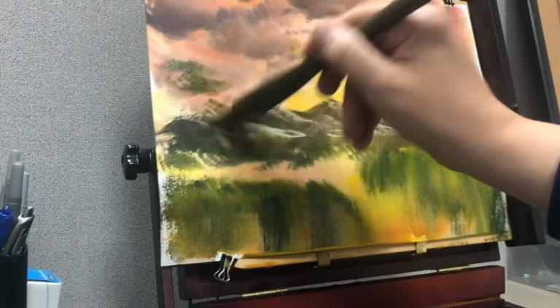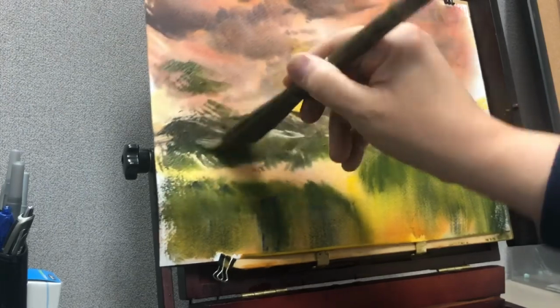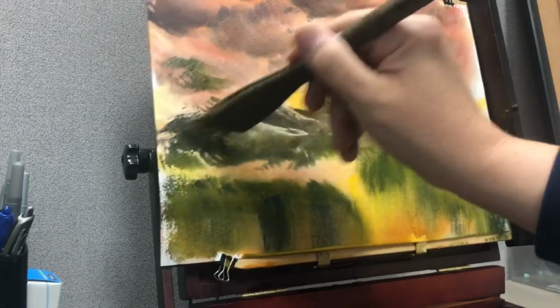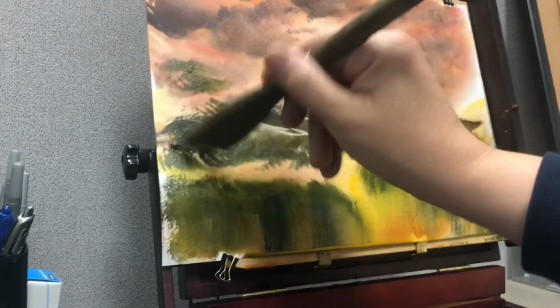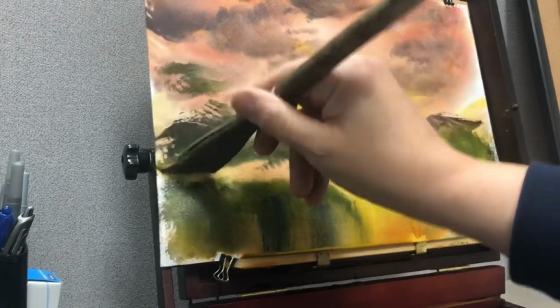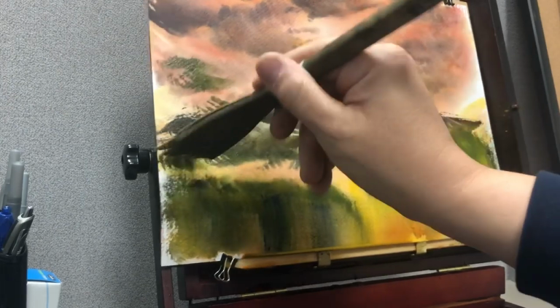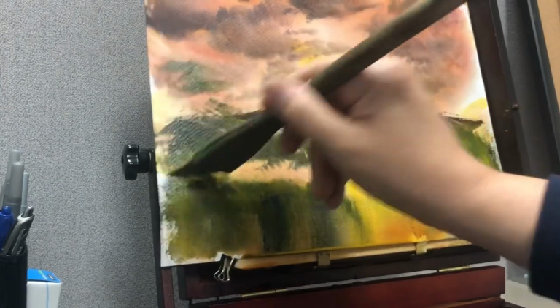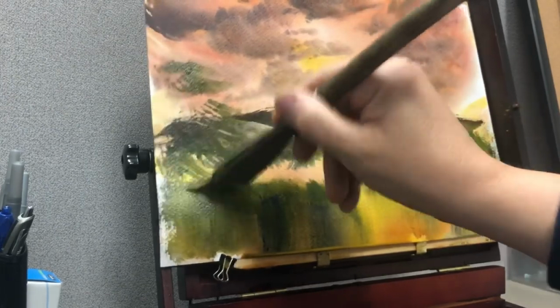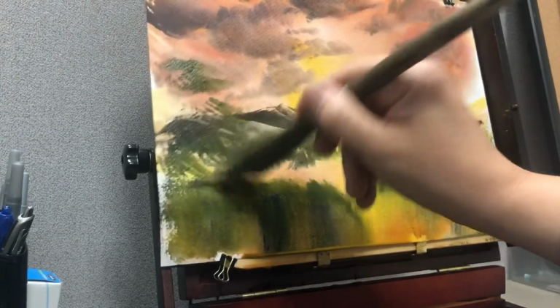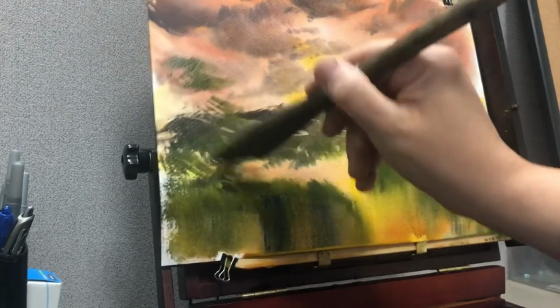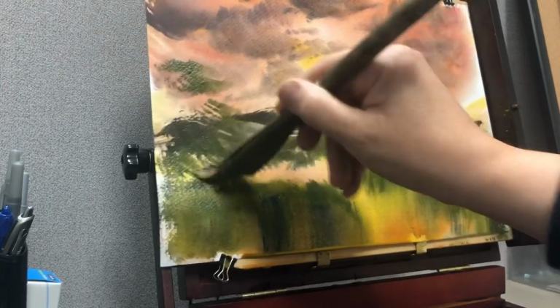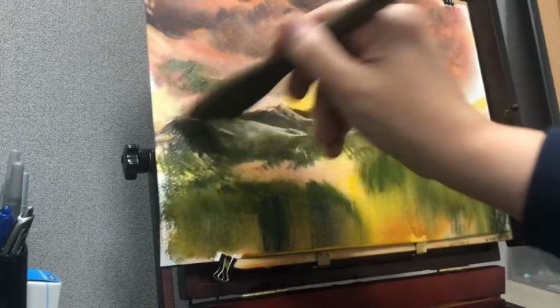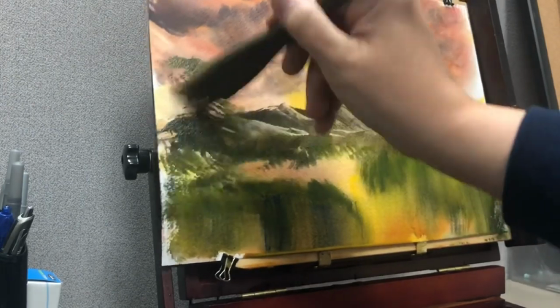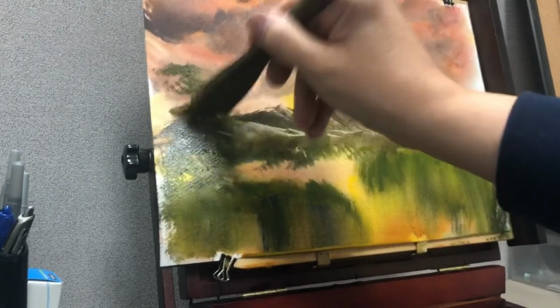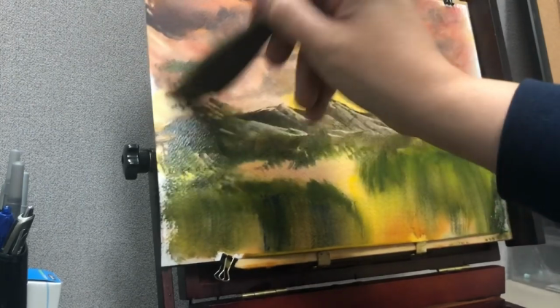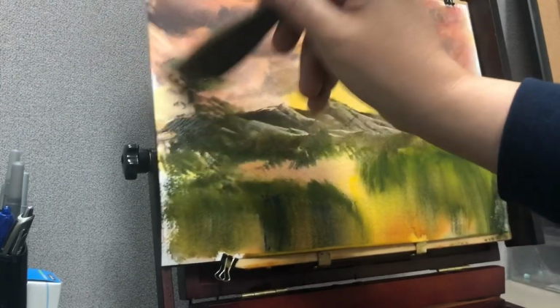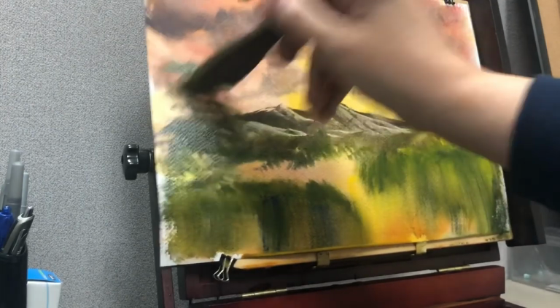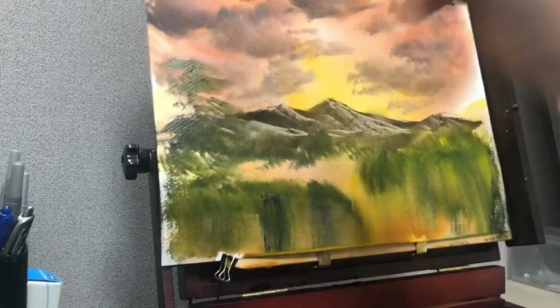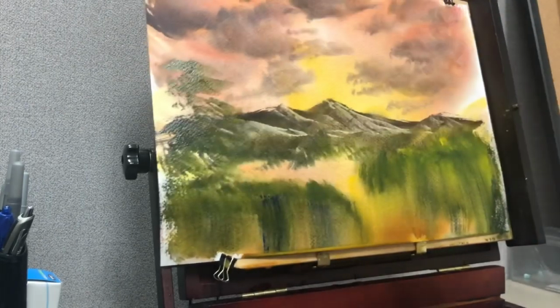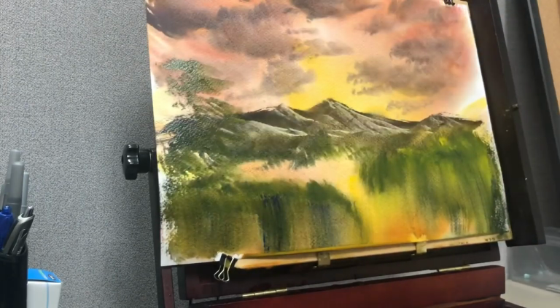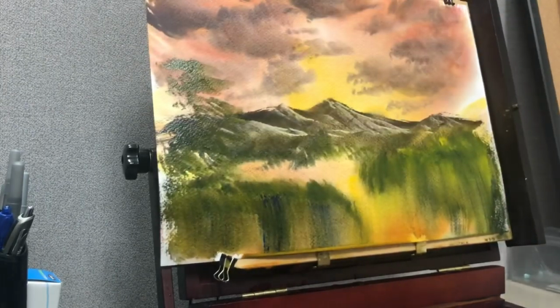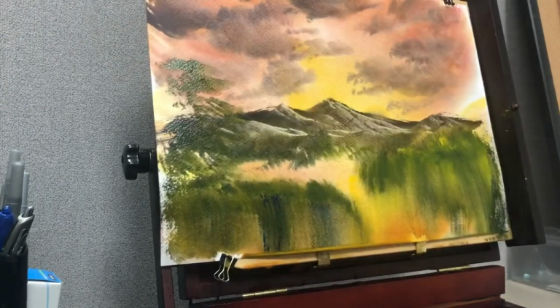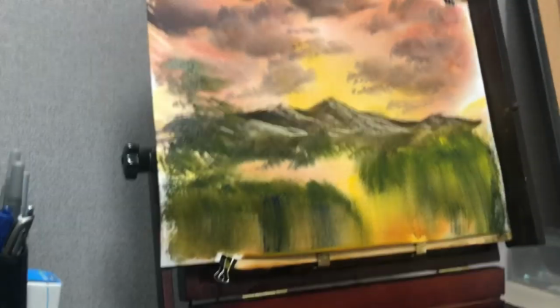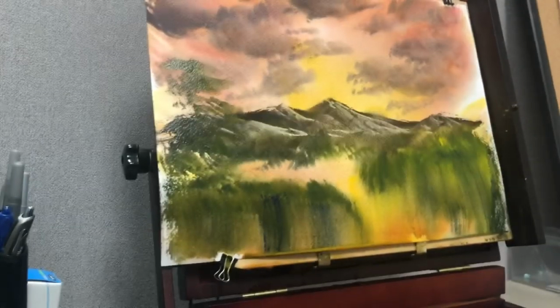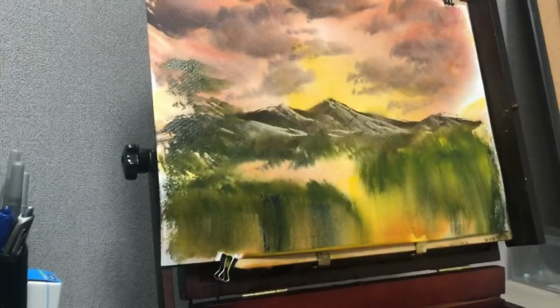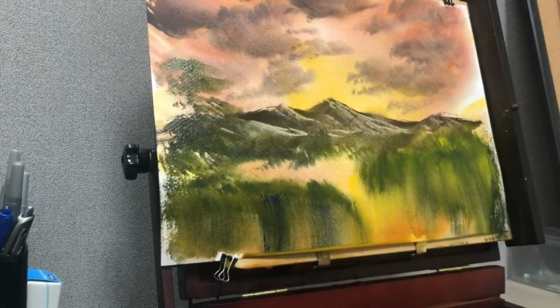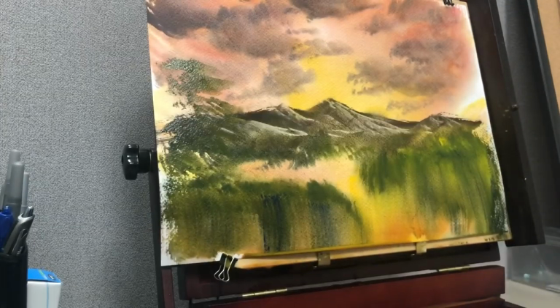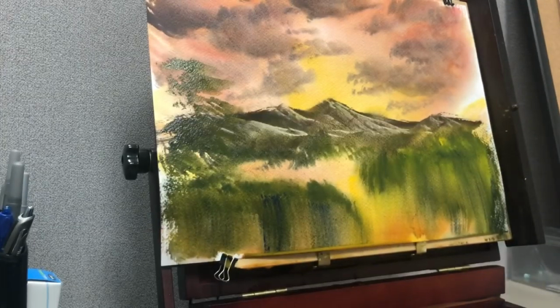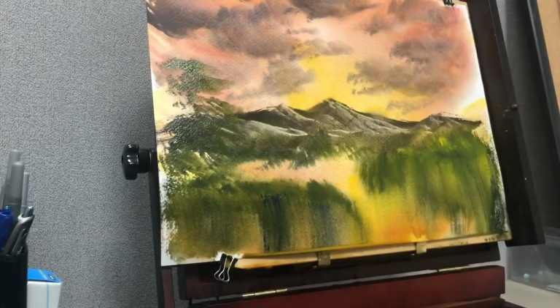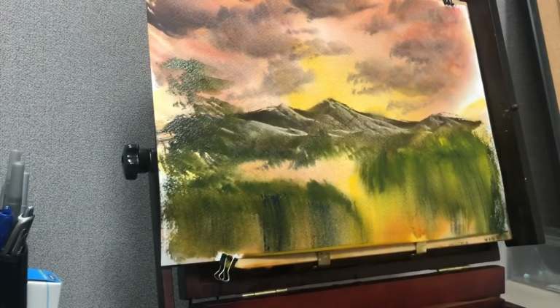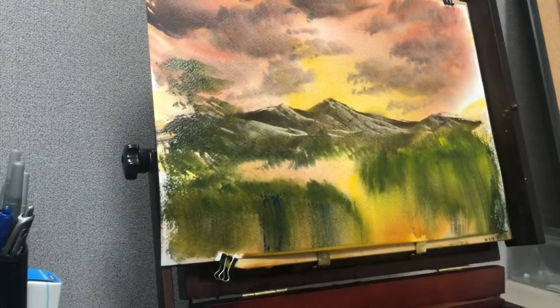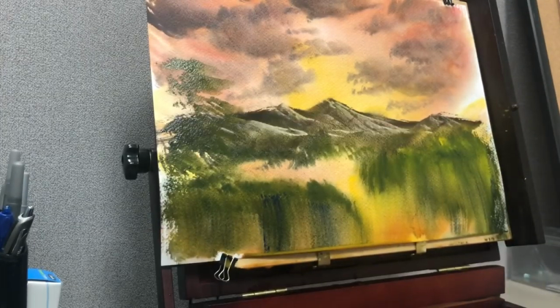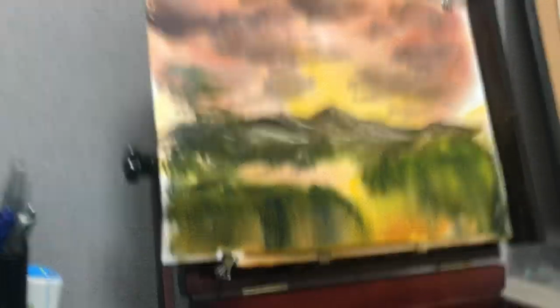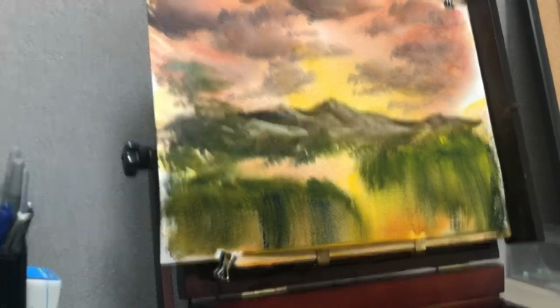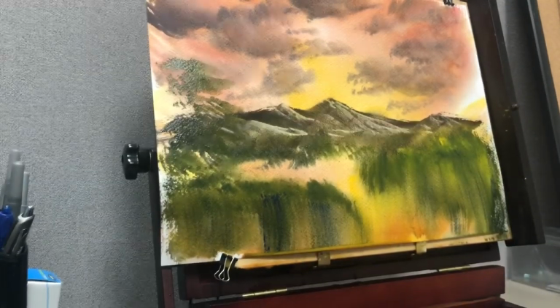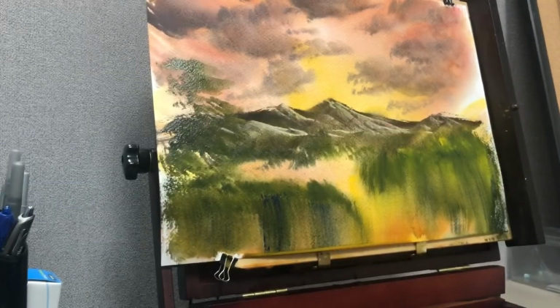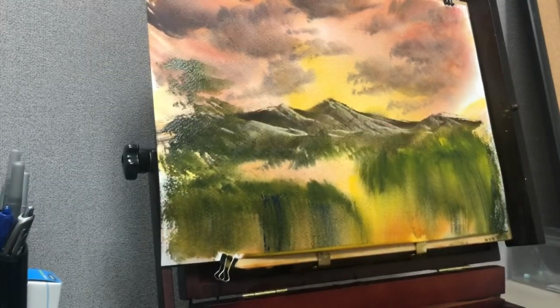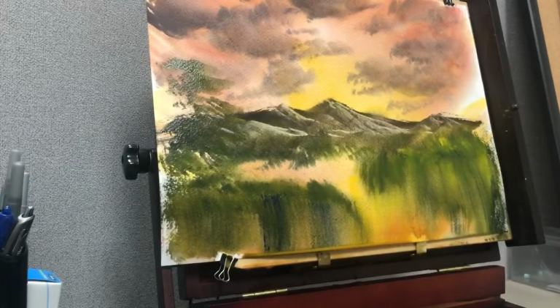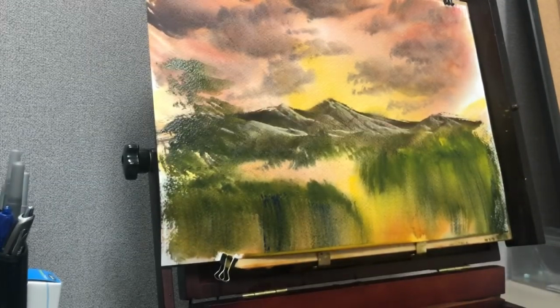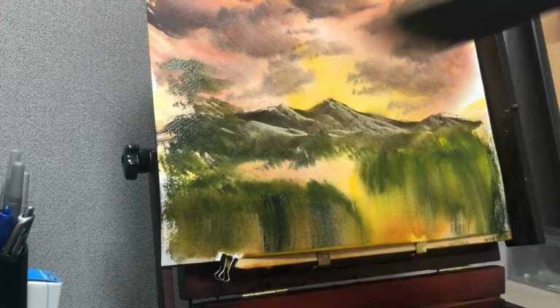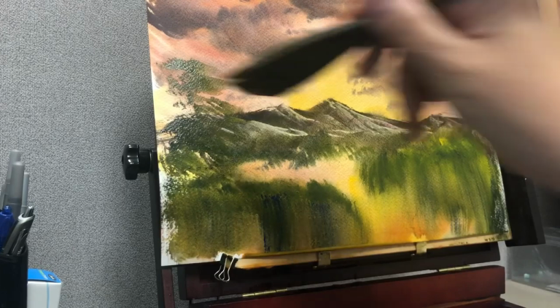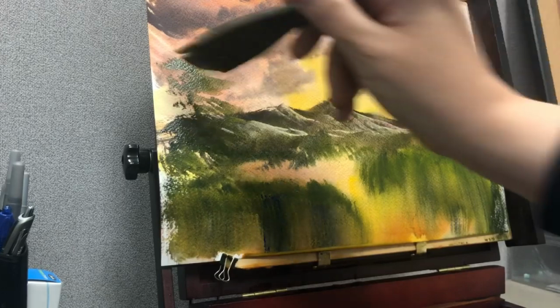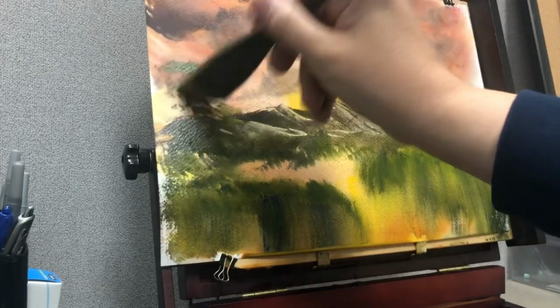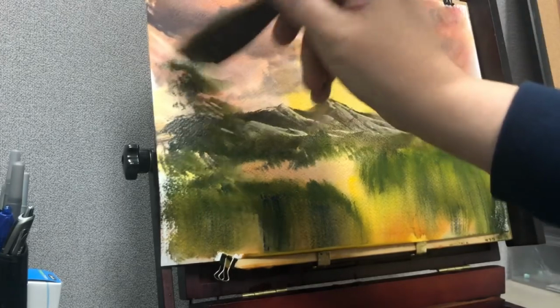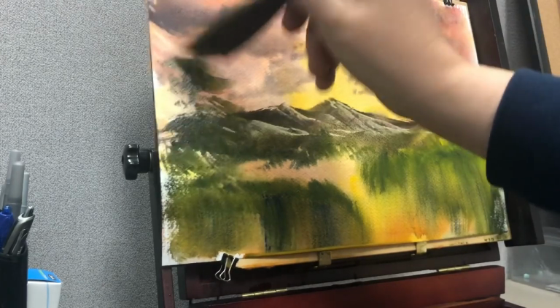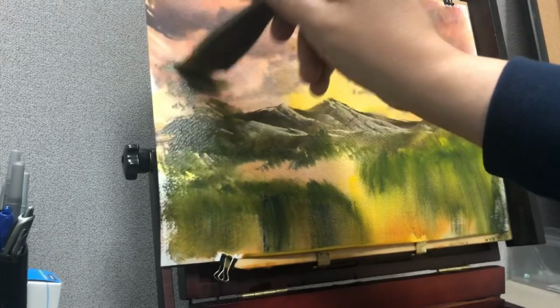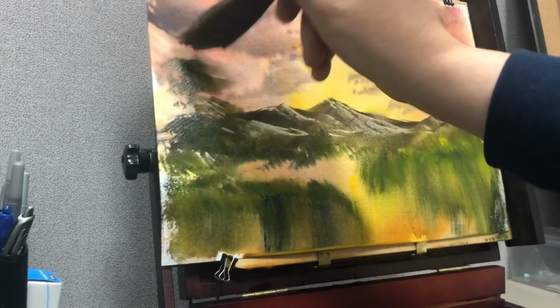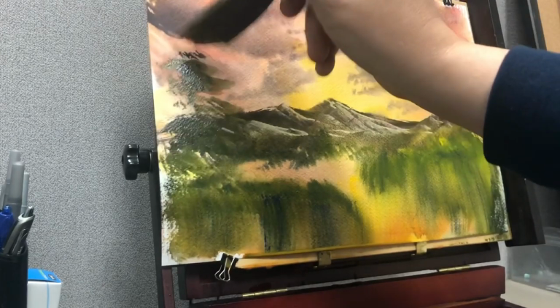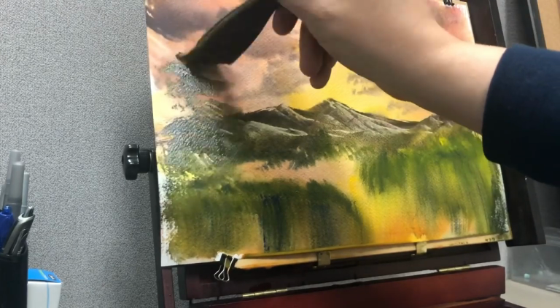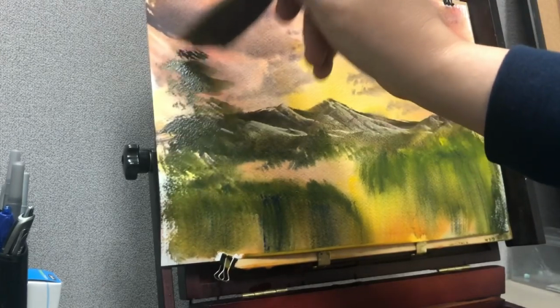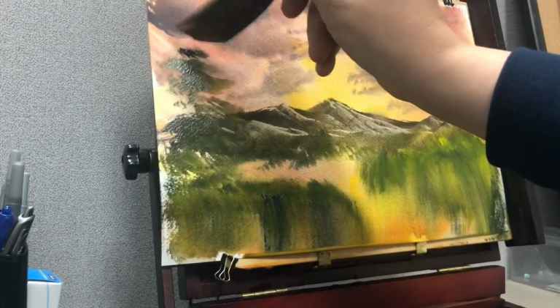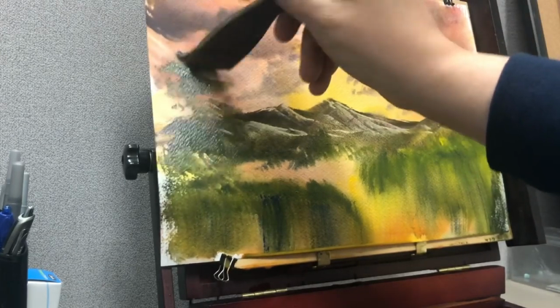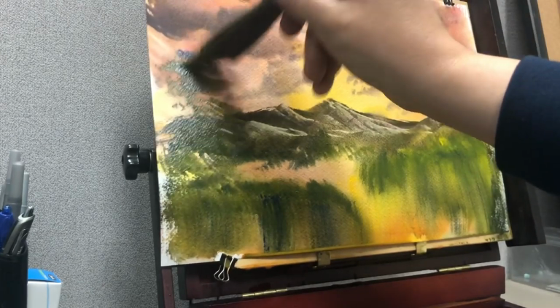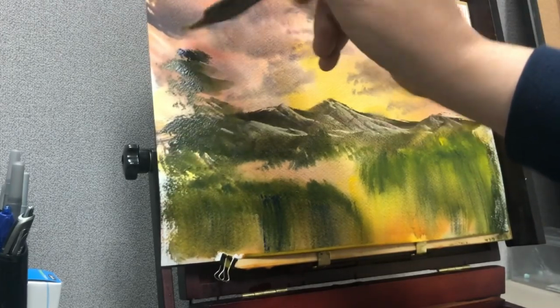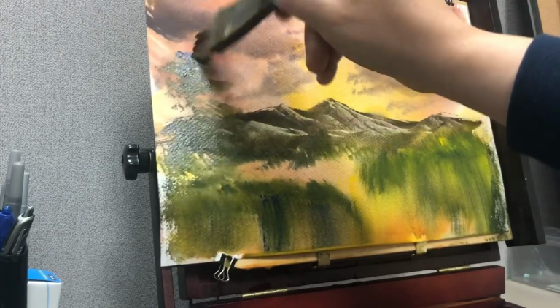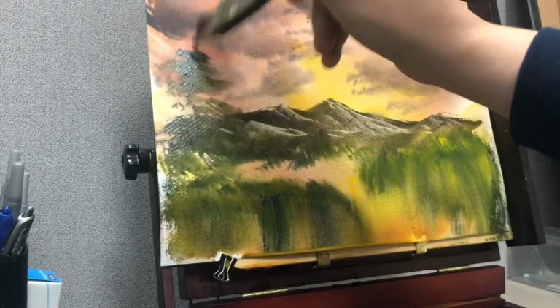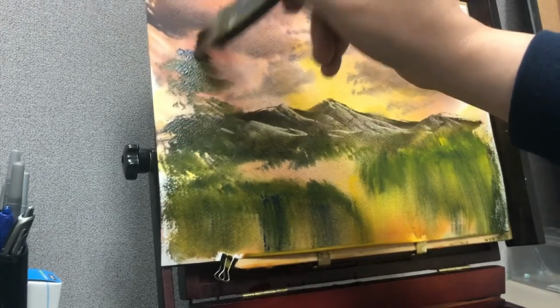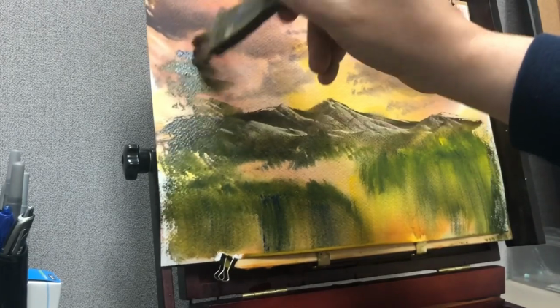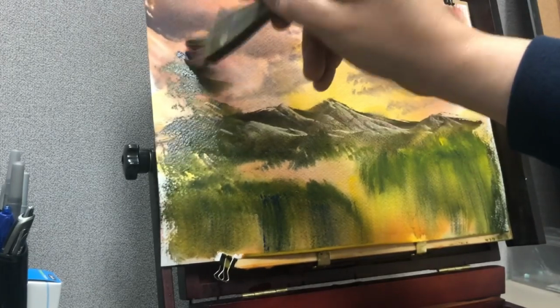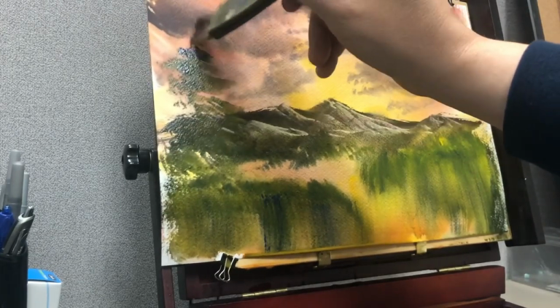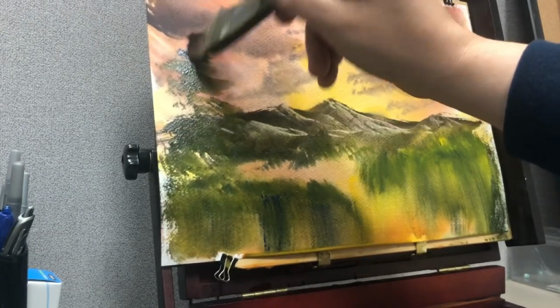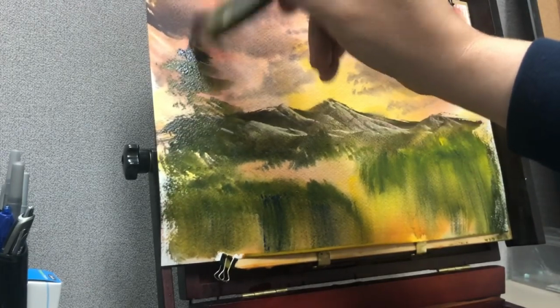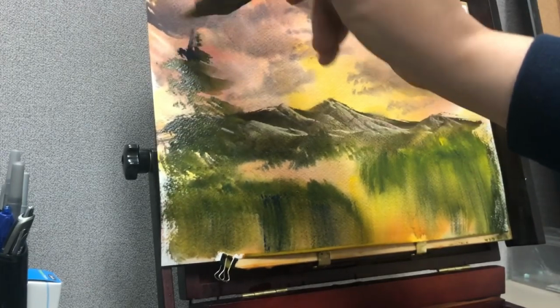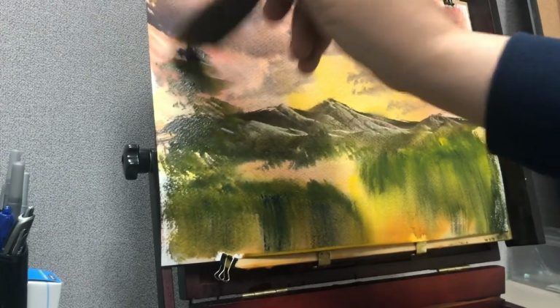If you were going to do a more distant mountain with no scraping, you want something lighter that looks more distant.